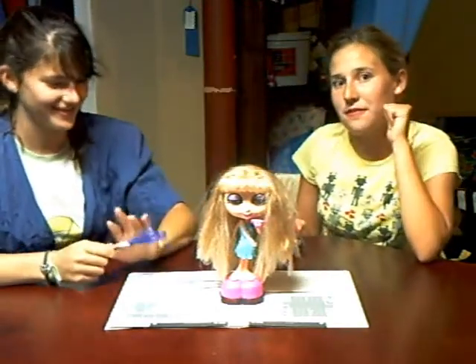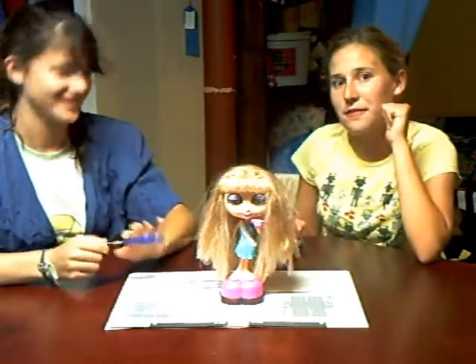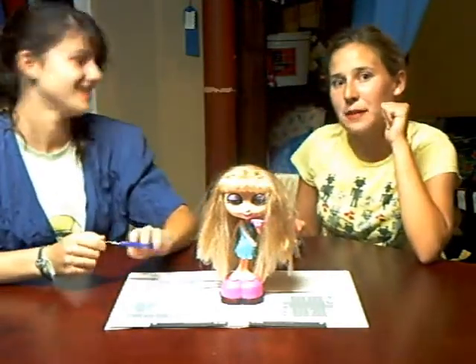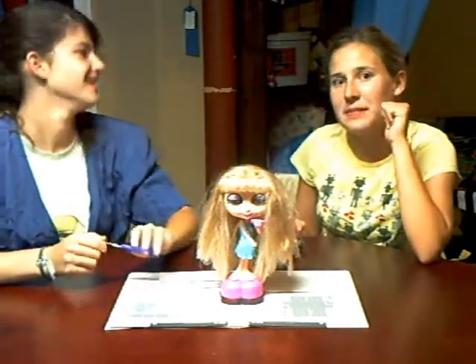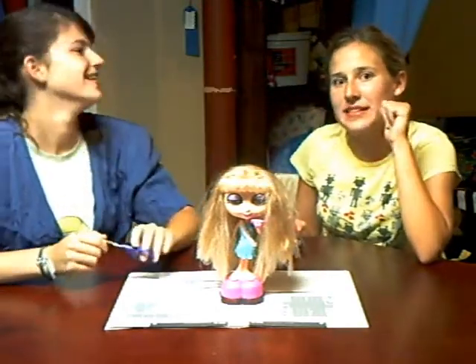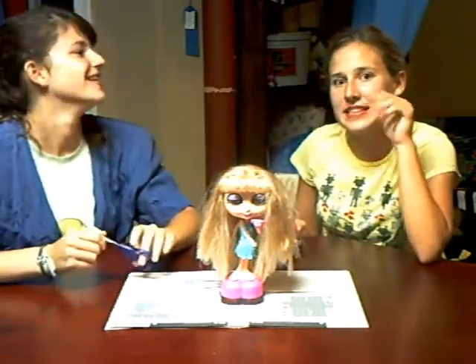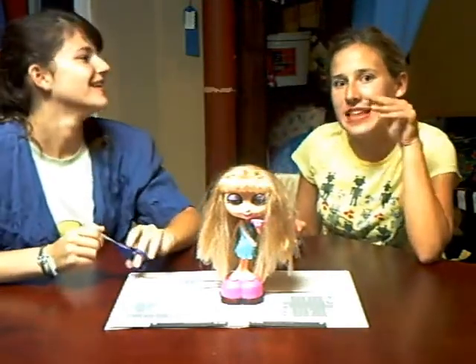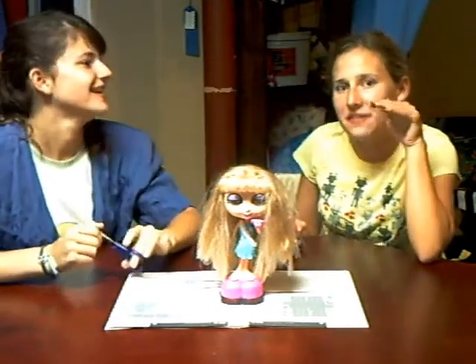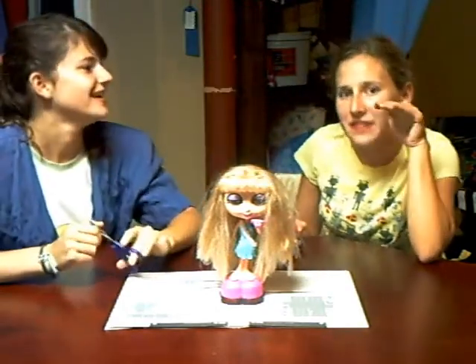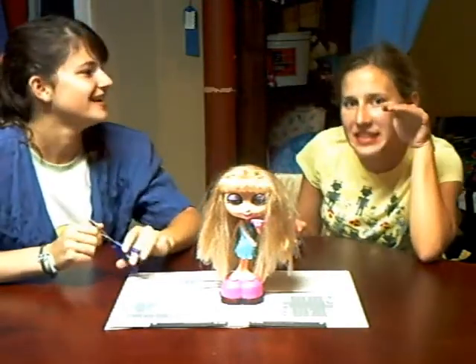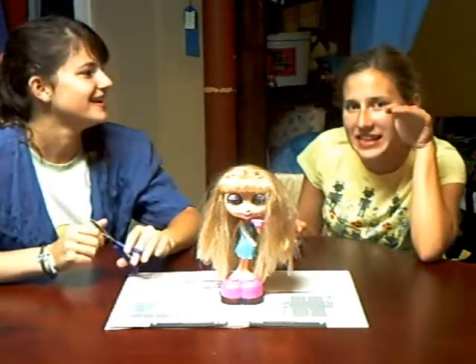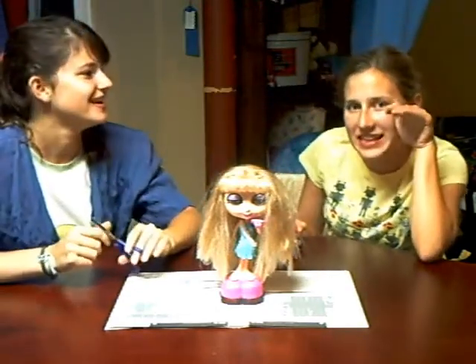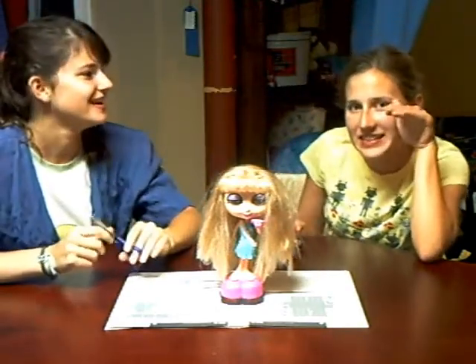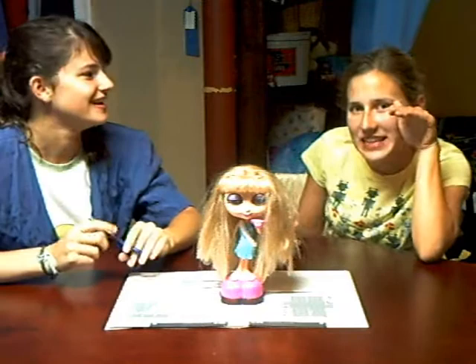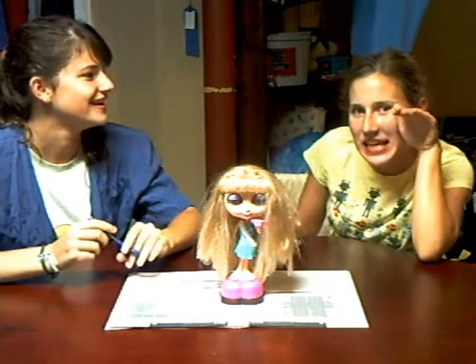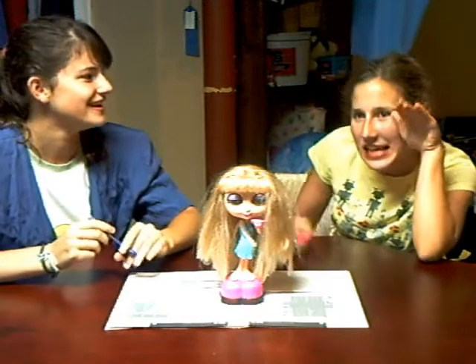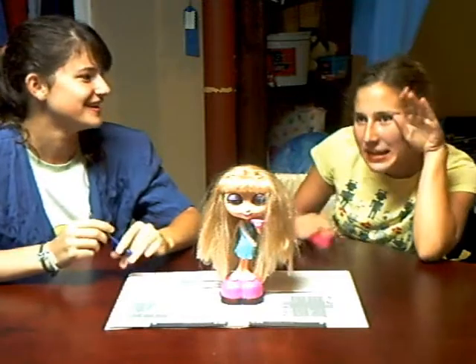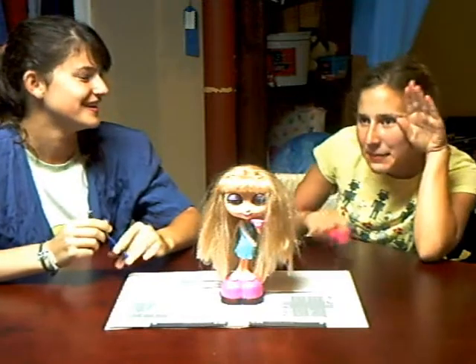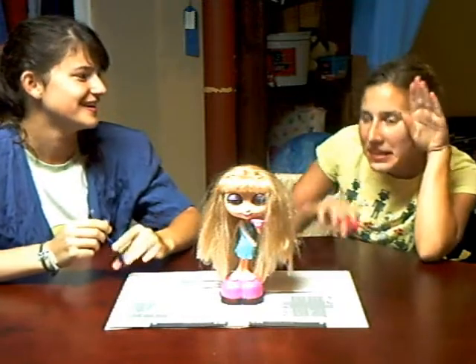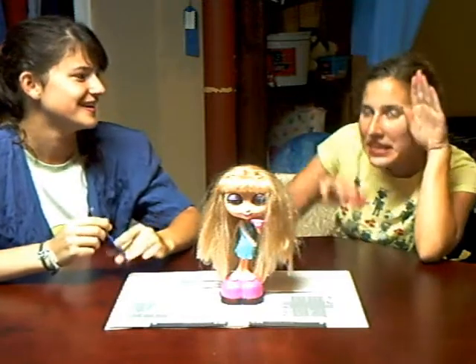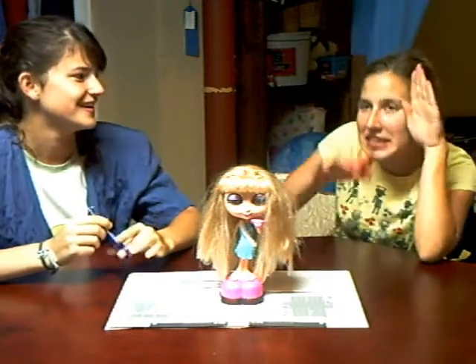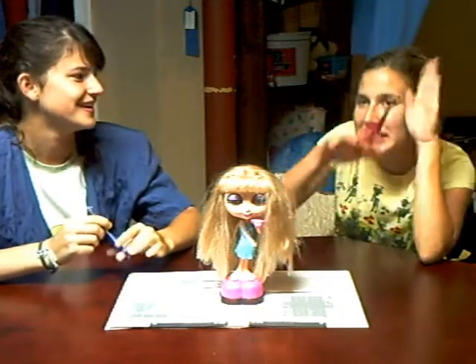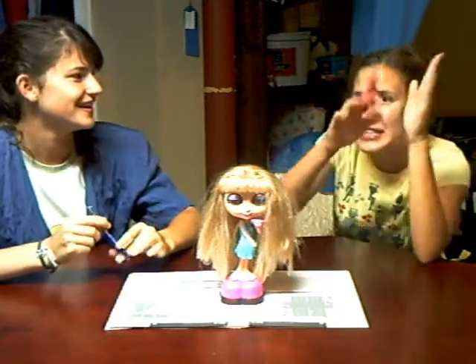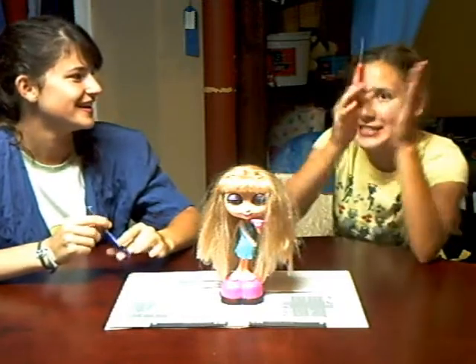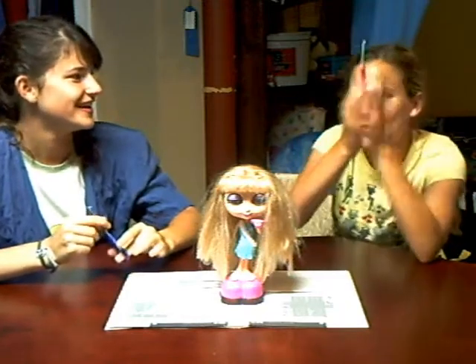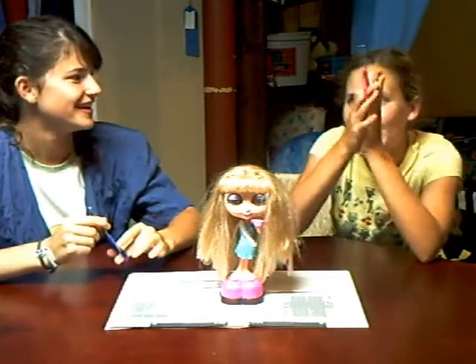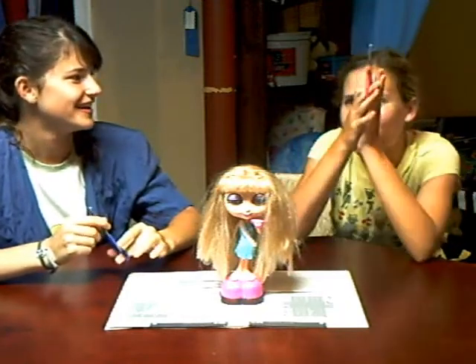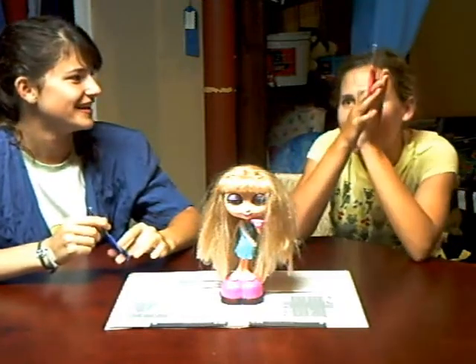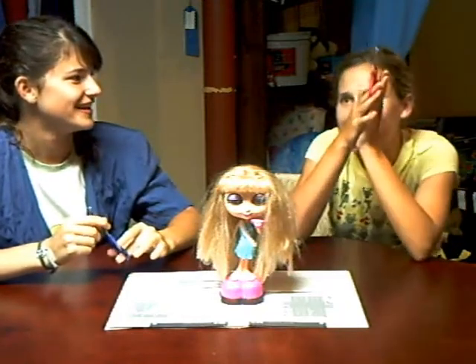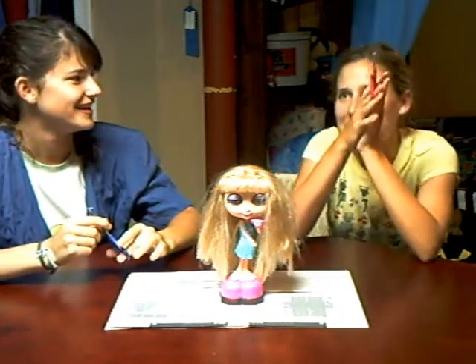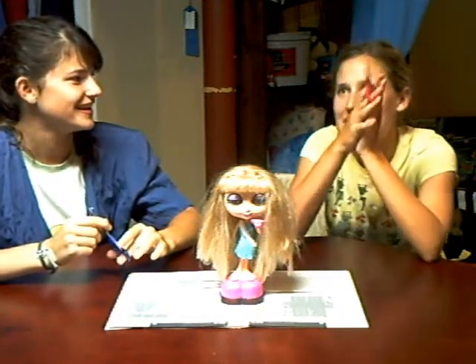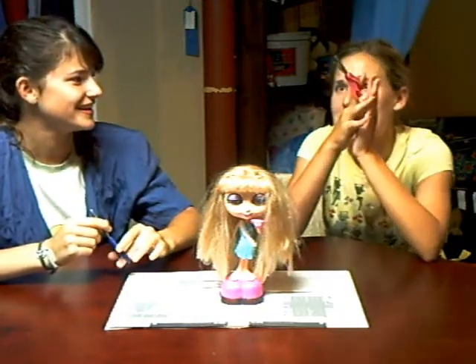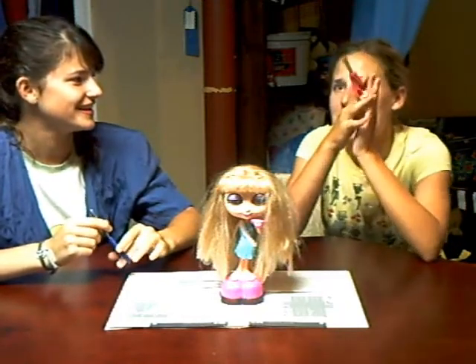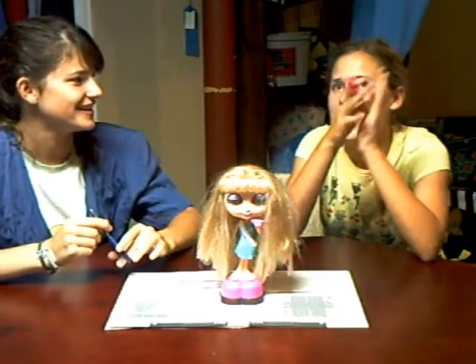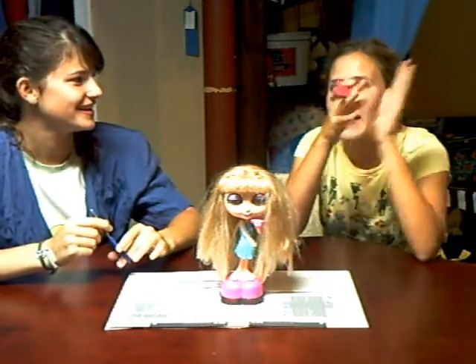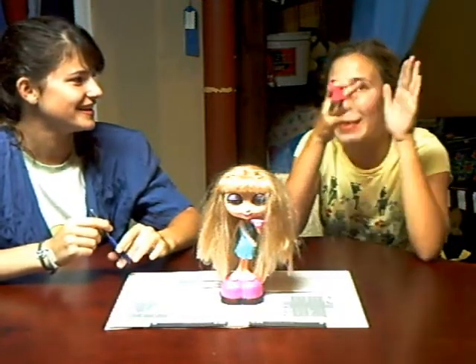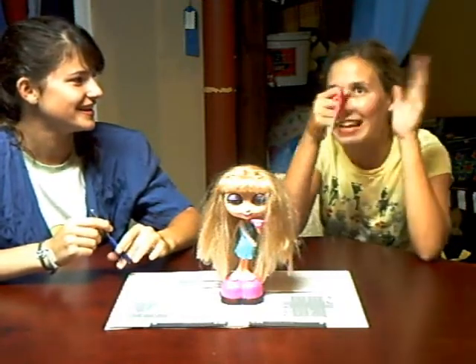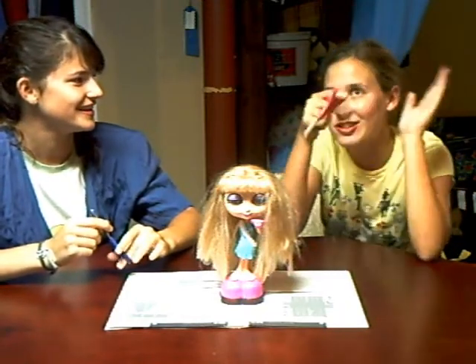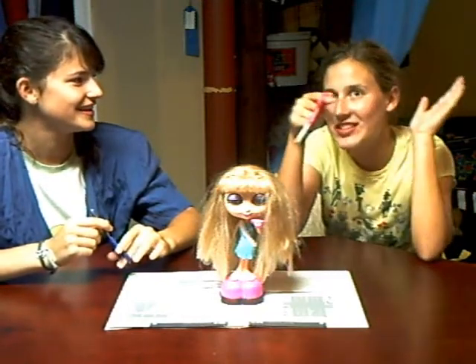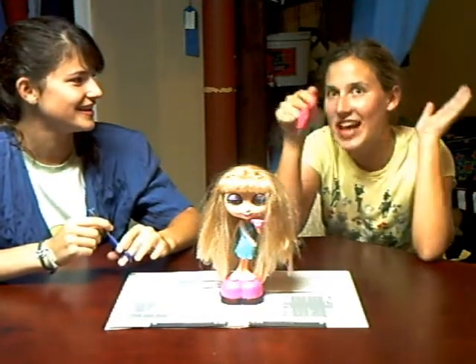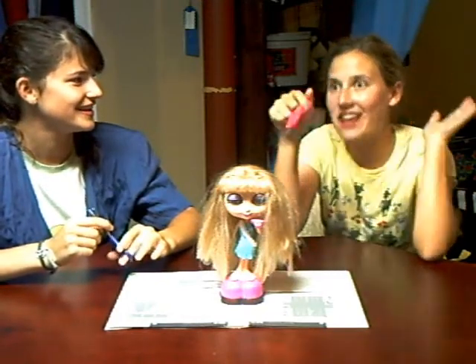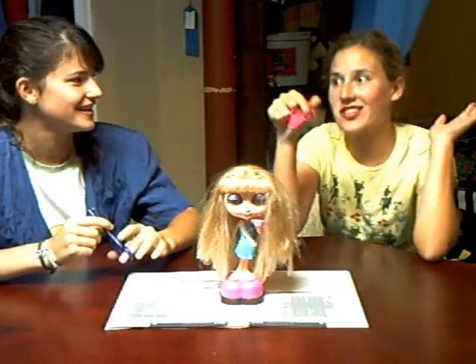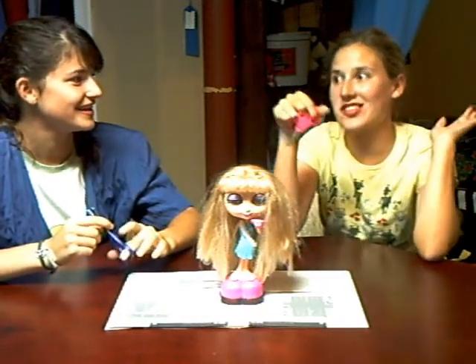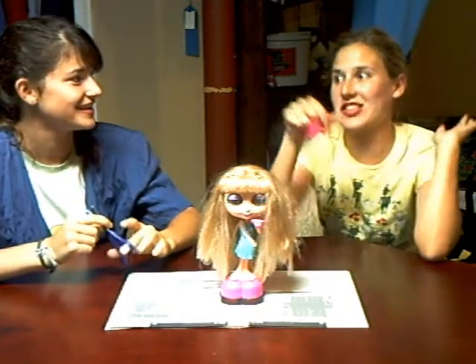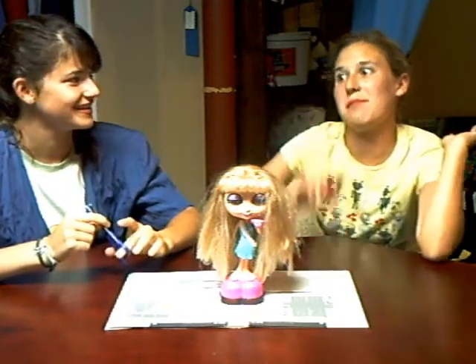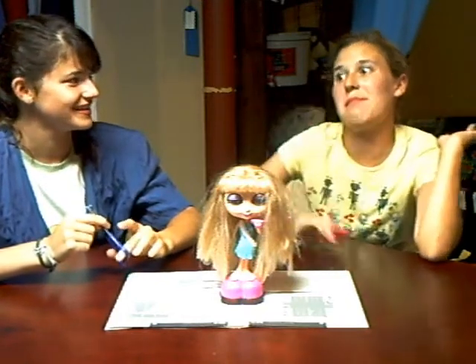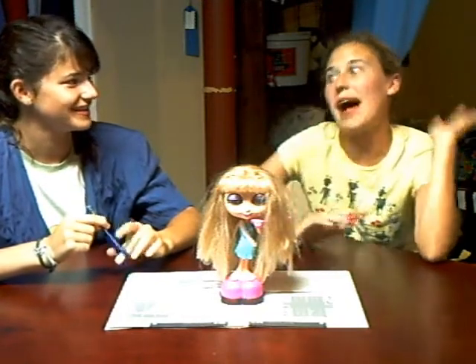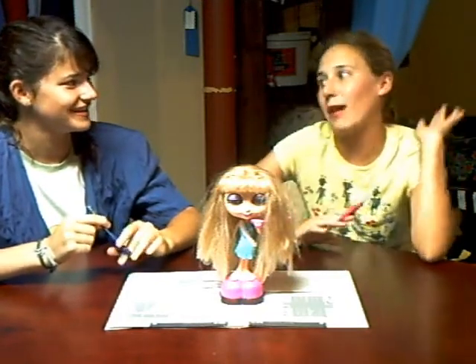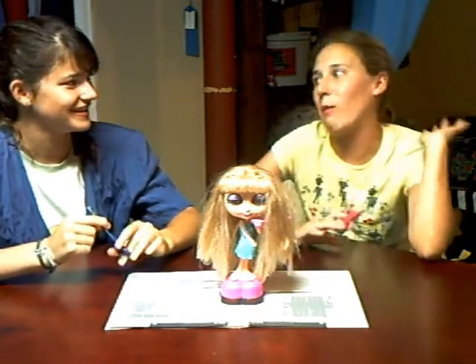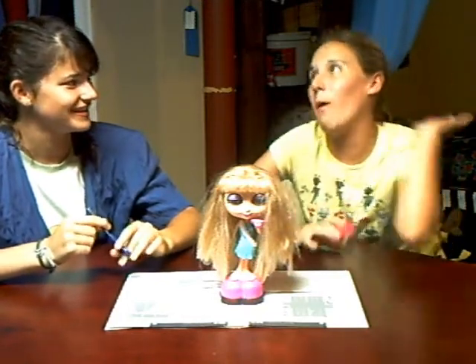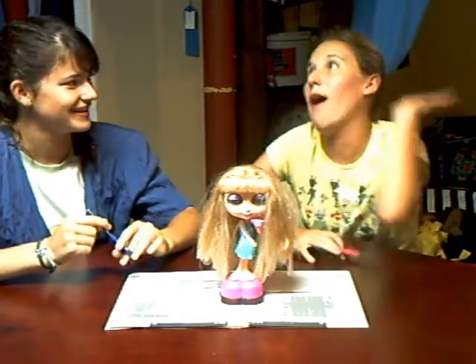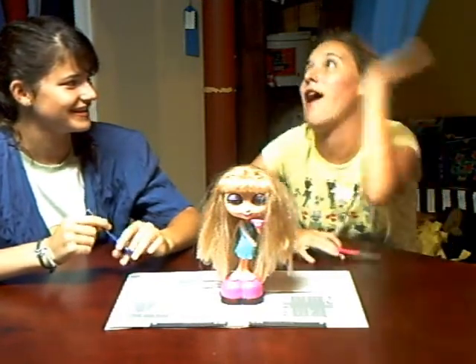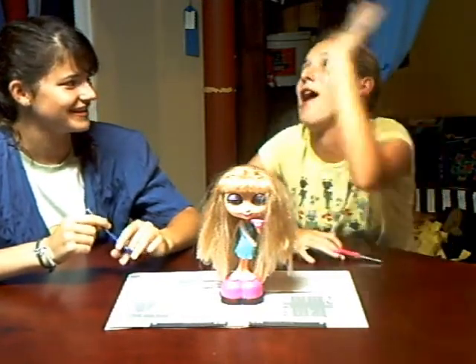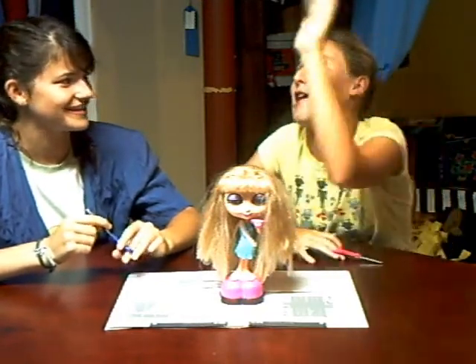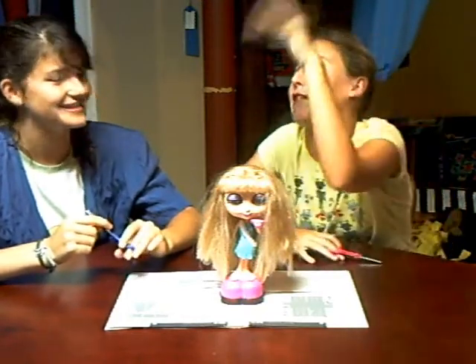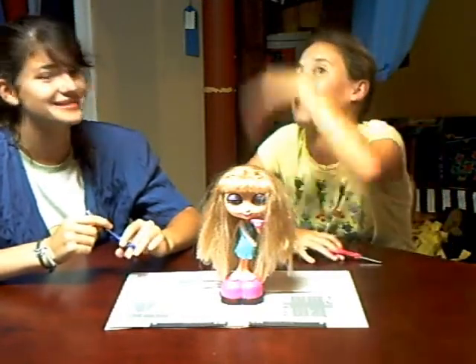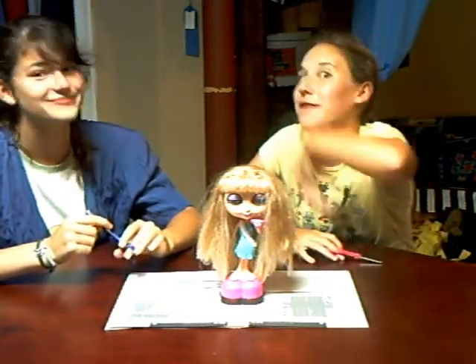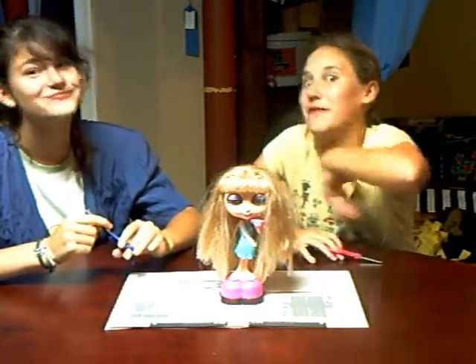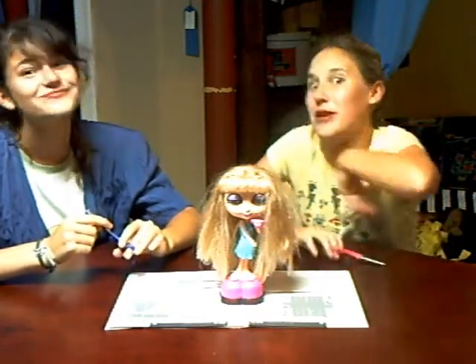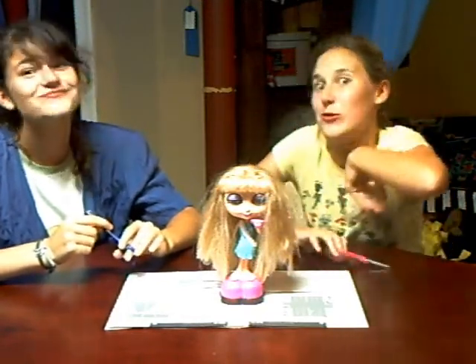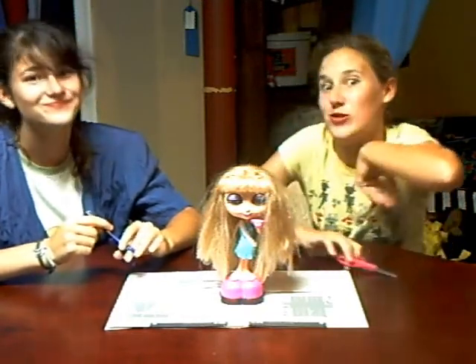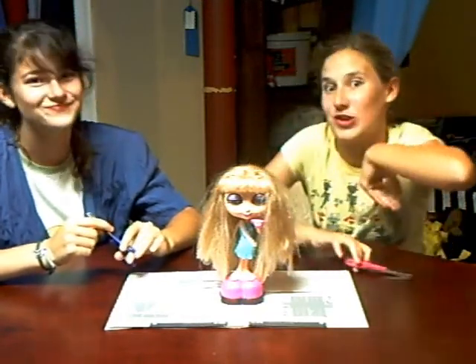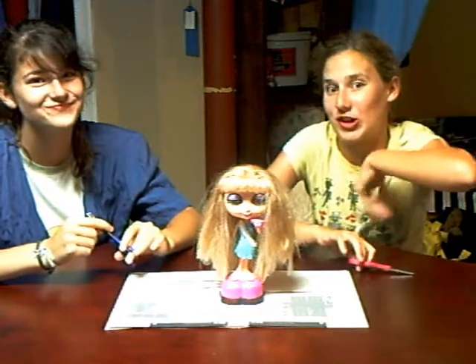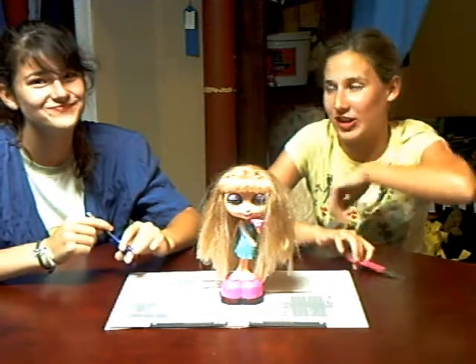From the 70s, because in the 70s, the hairstyles will come back in the future.